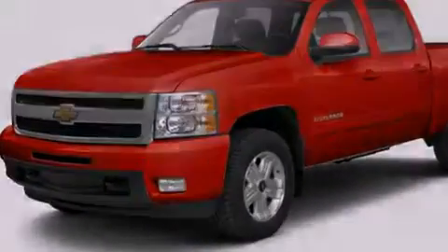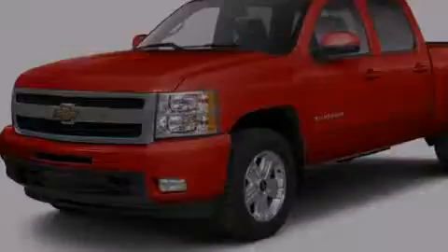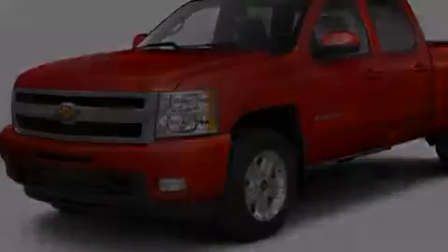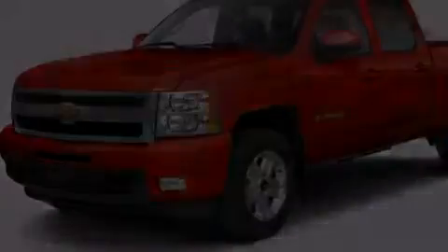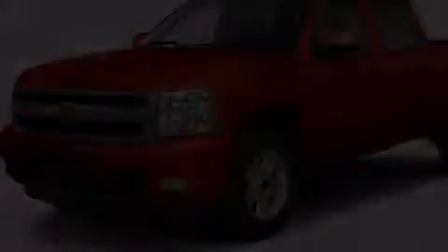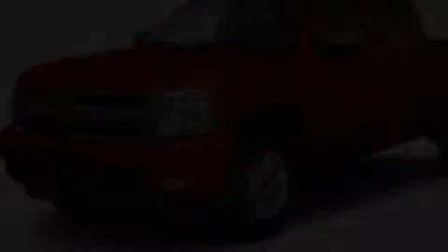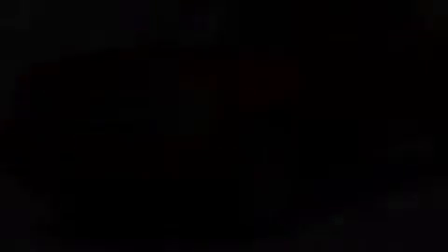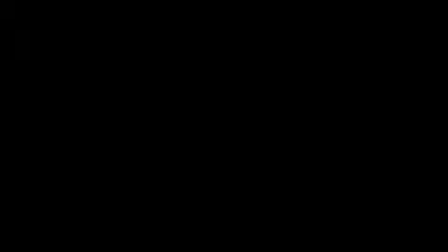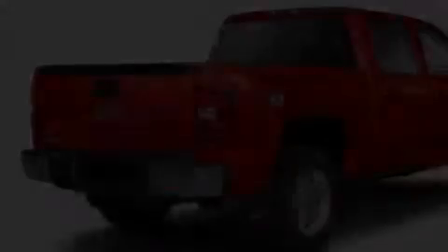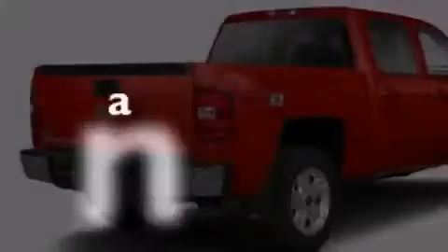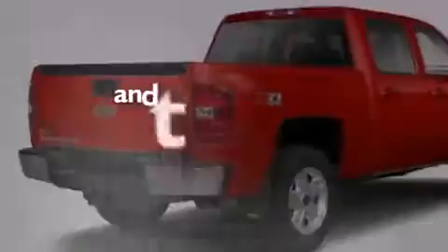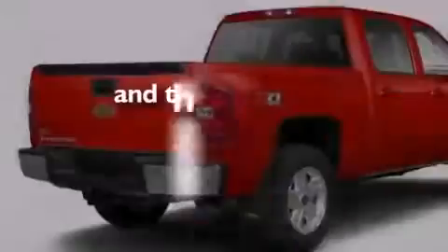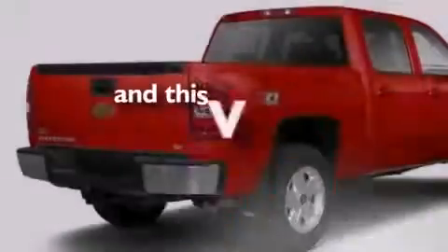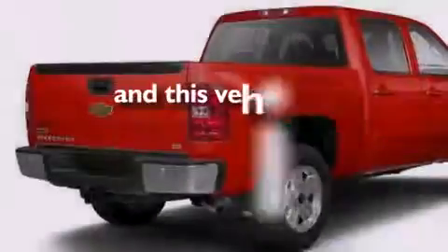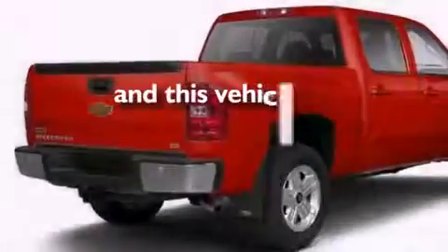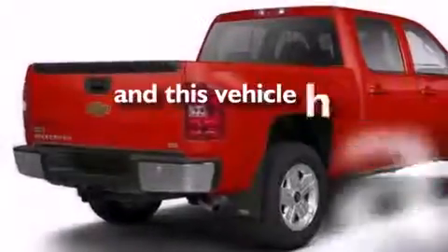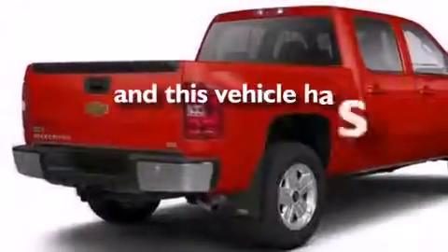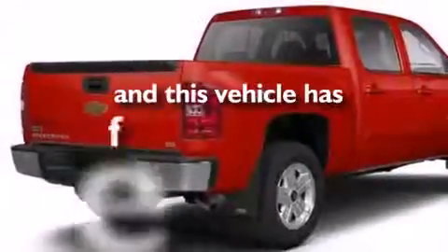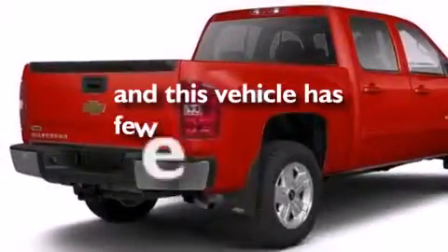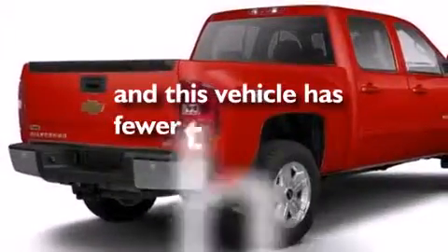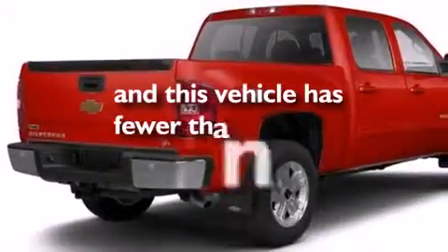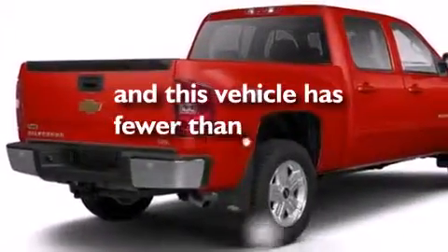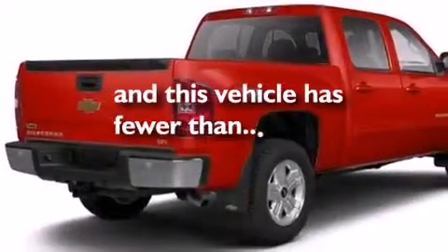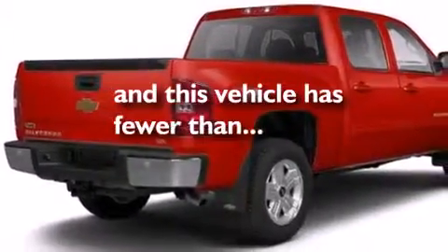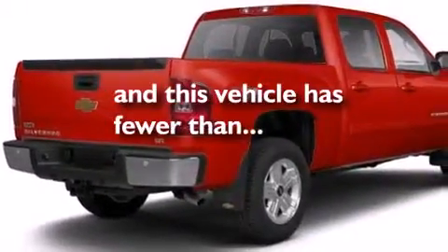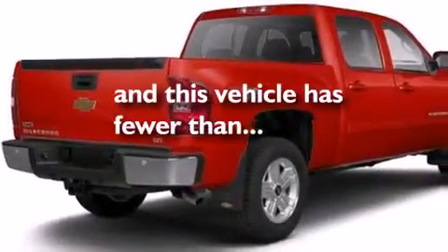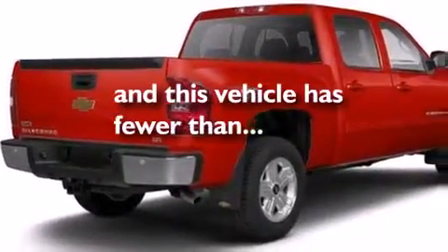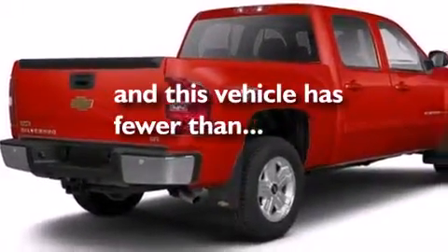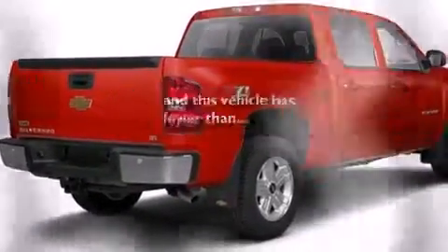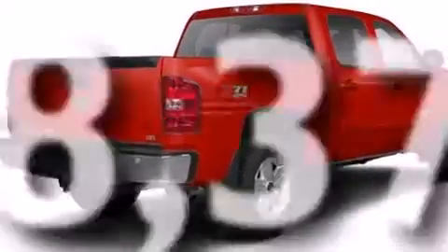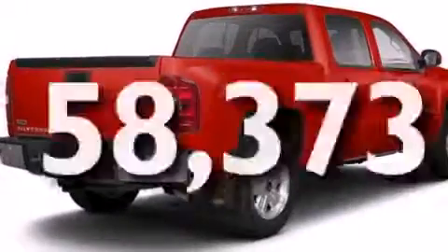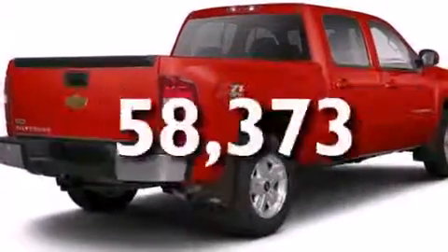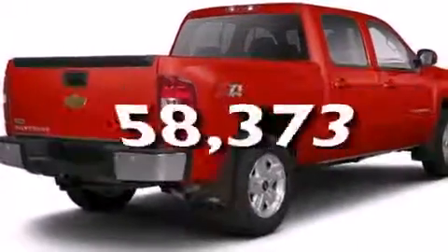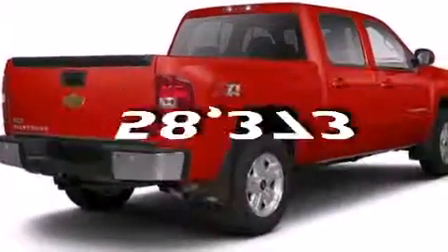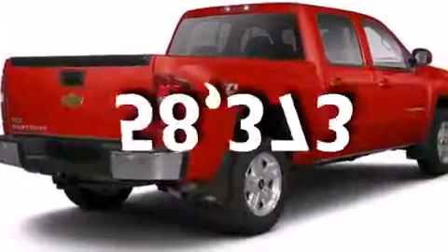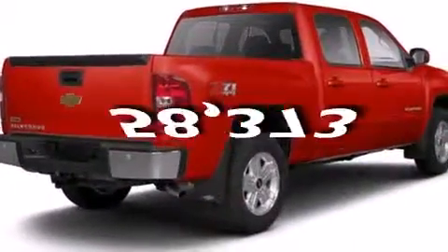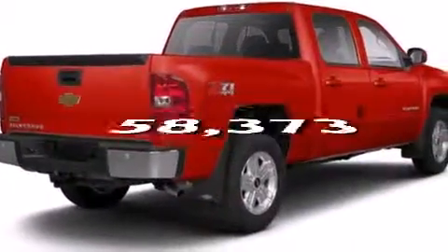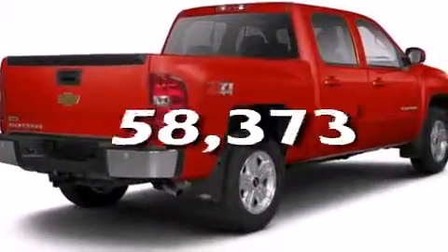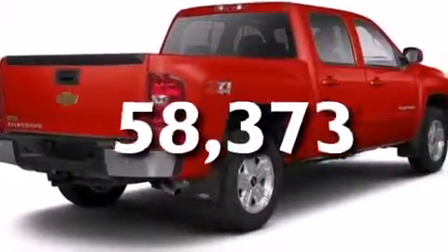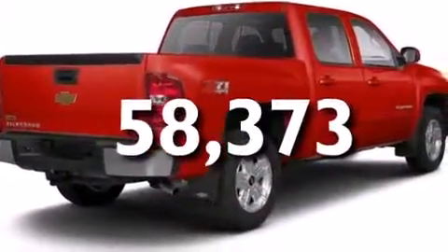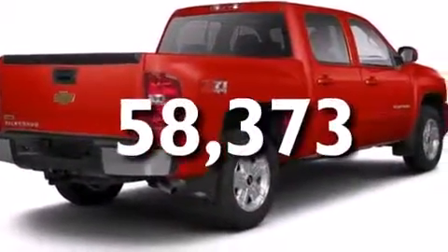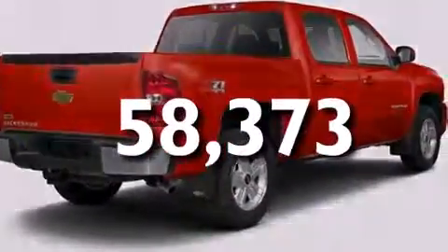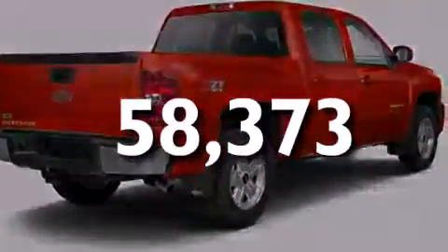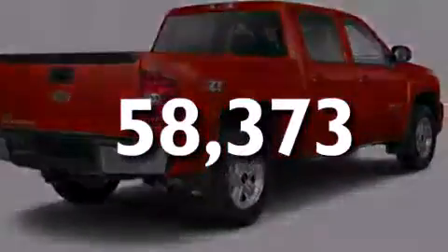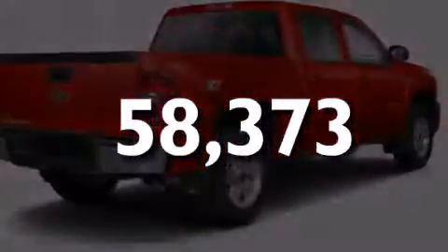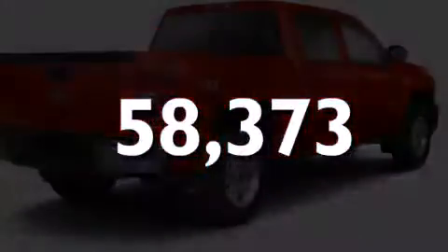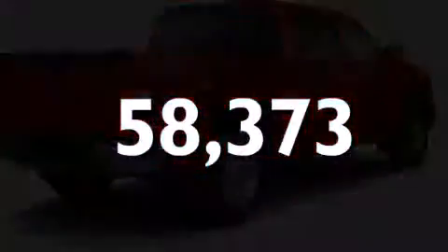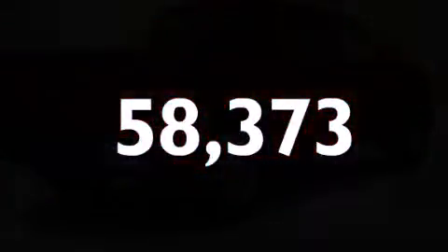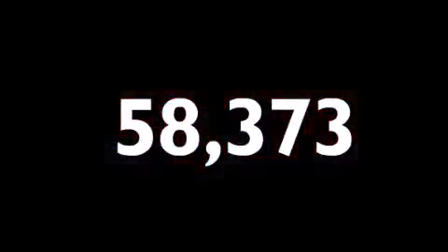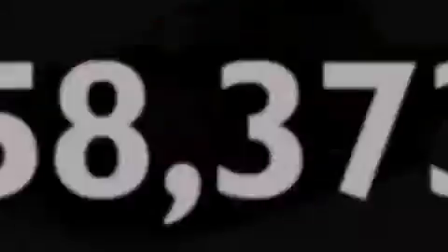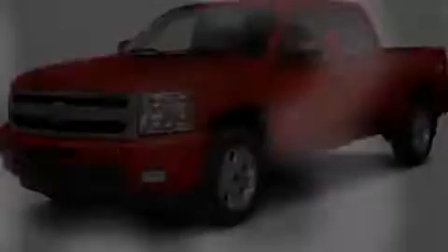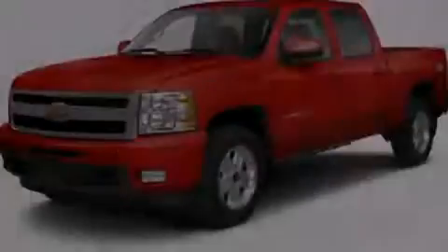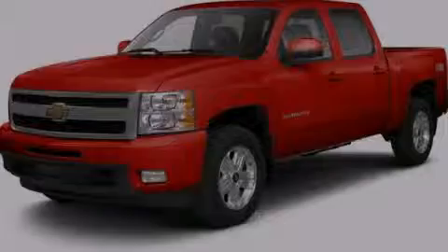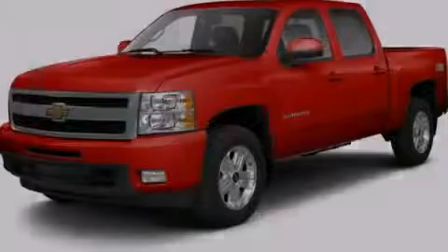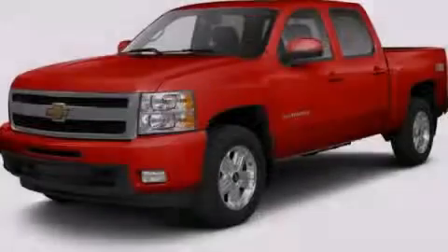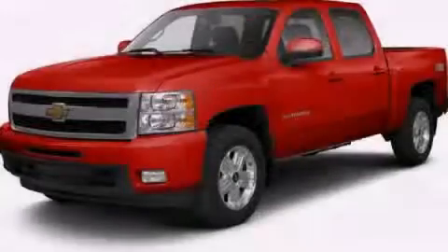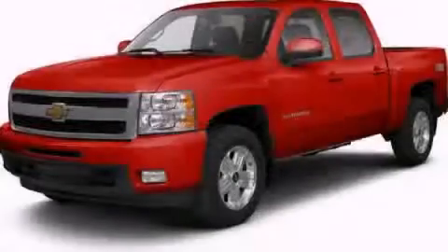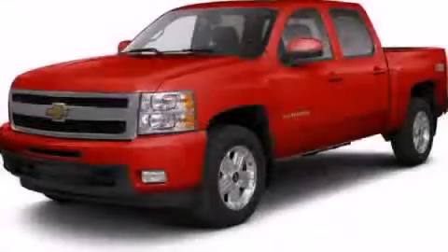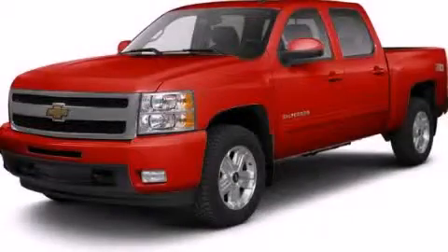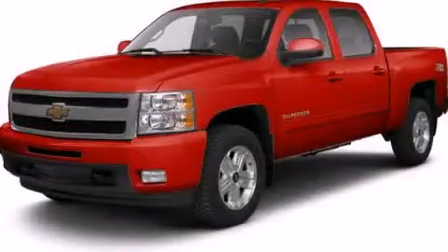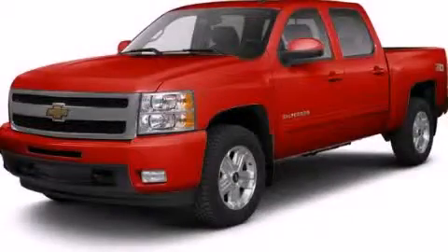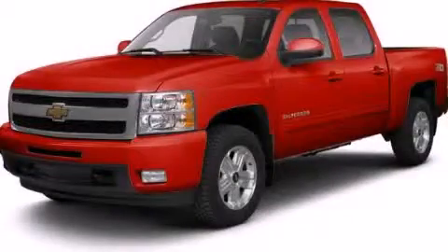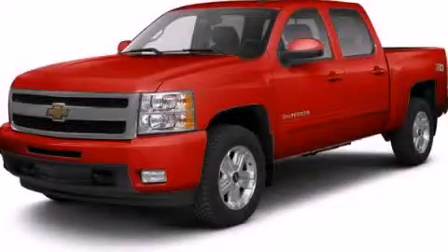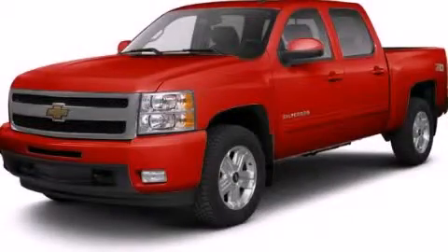This vehicle has less than 59,000 miles. Please call today to reserve this vehicle for a test drive.